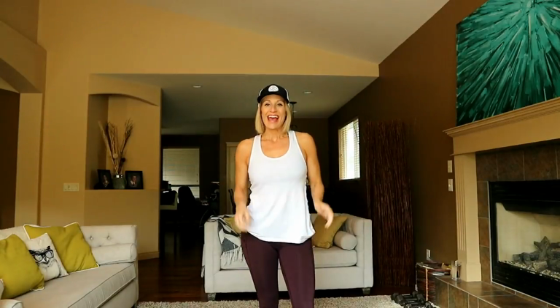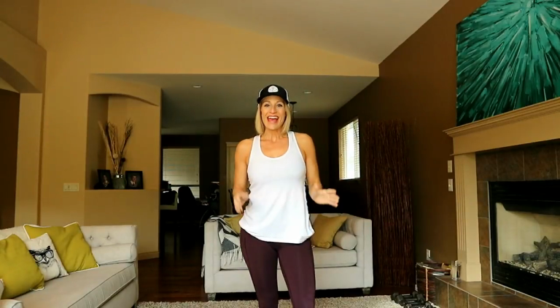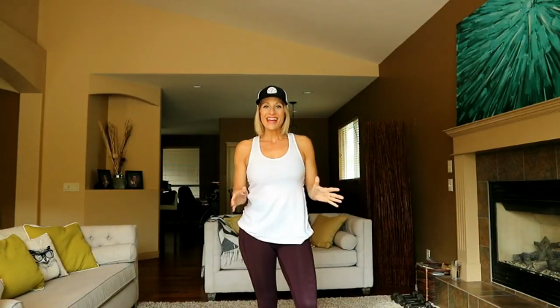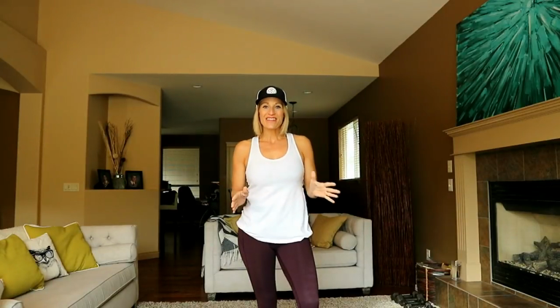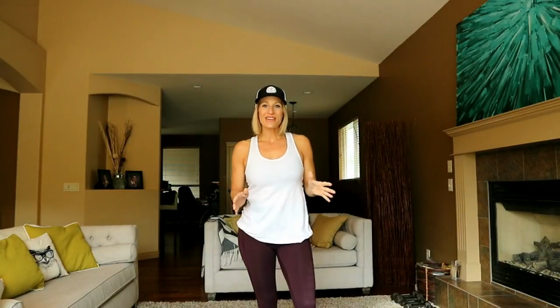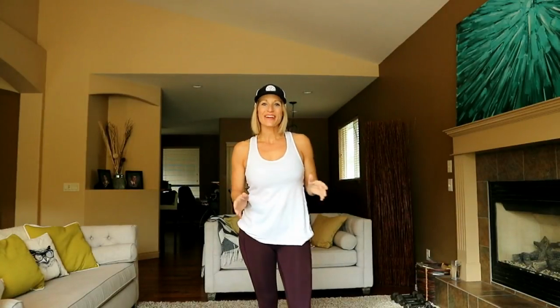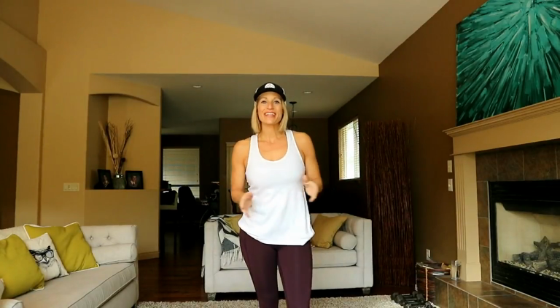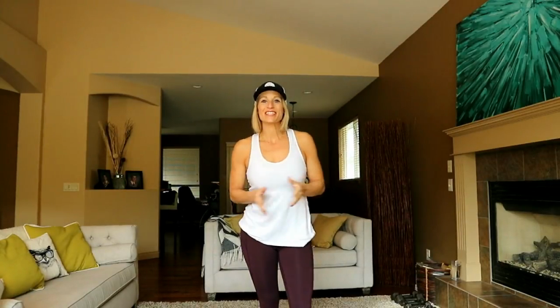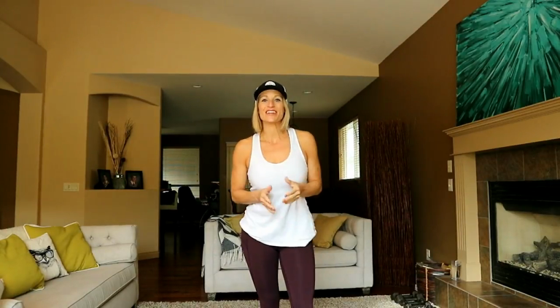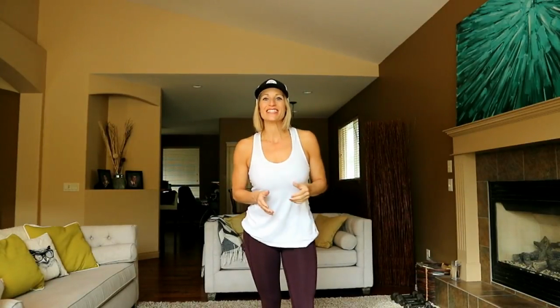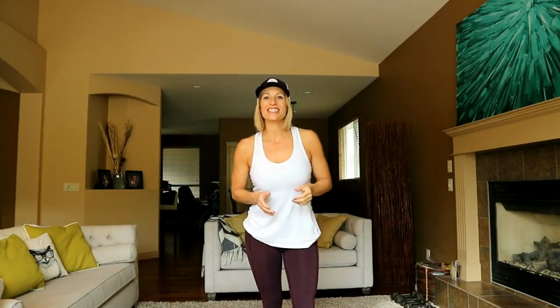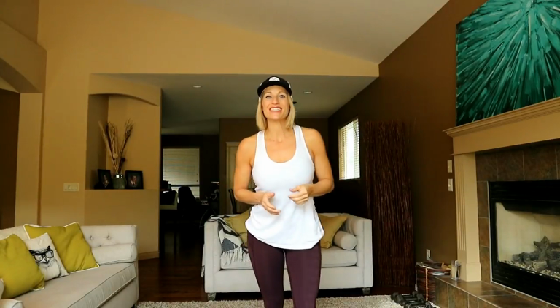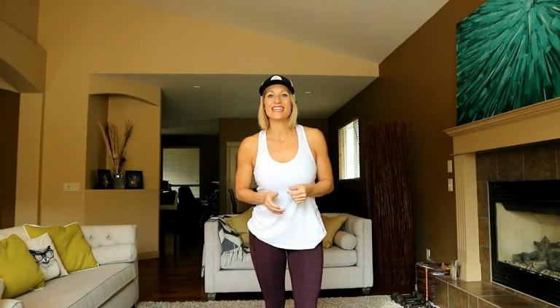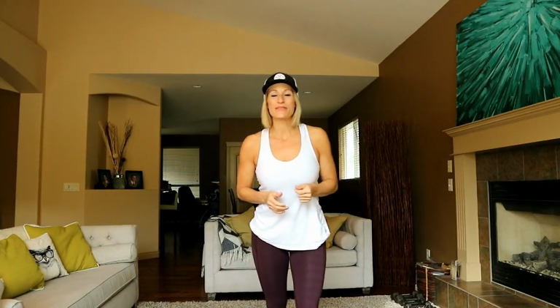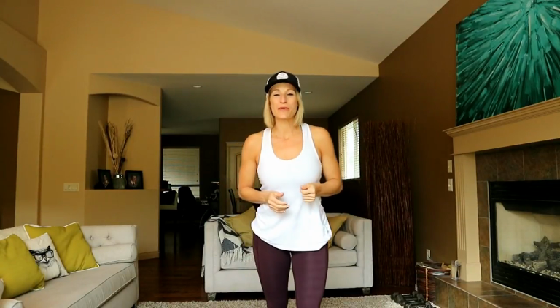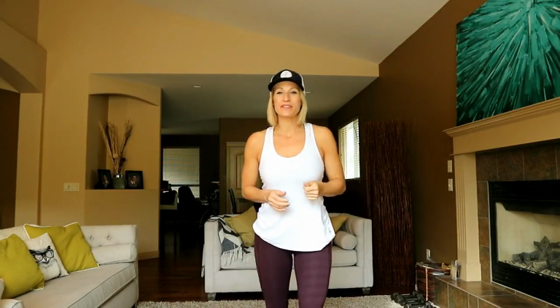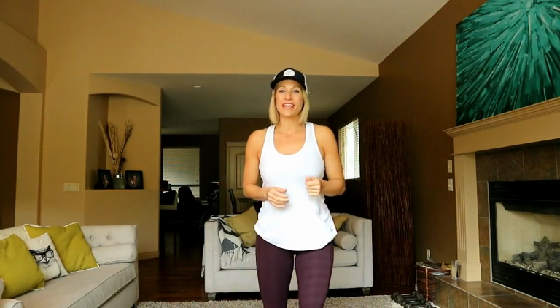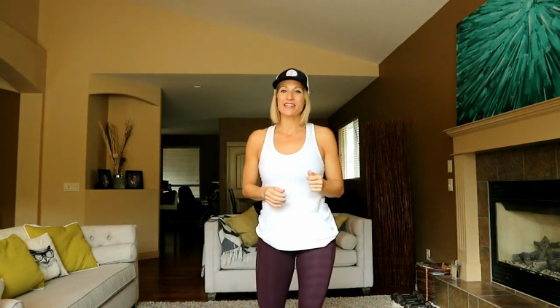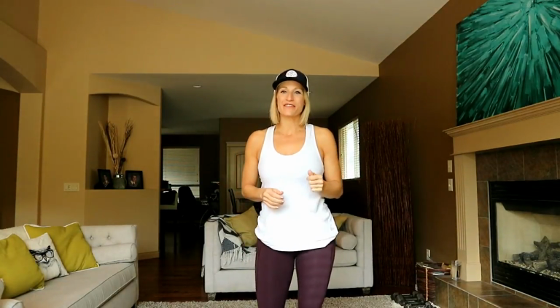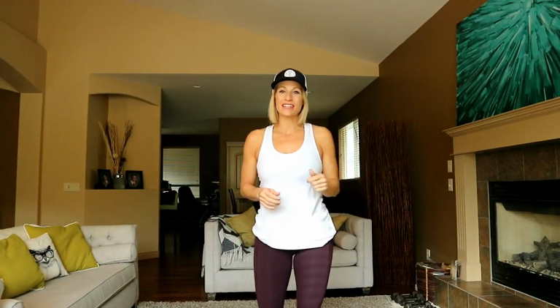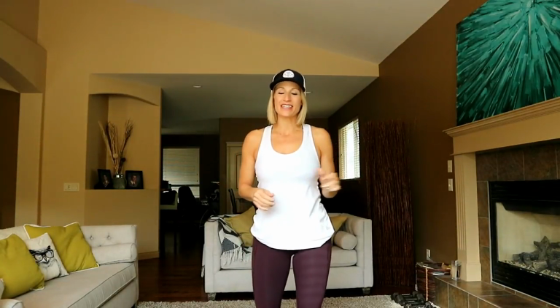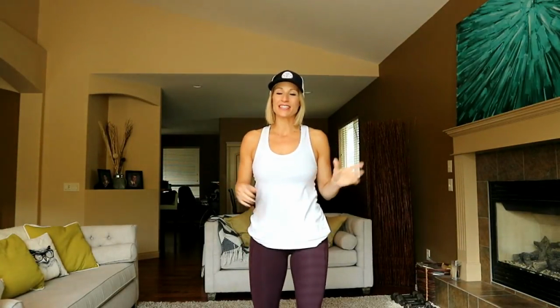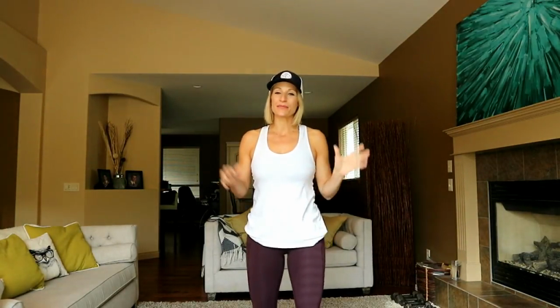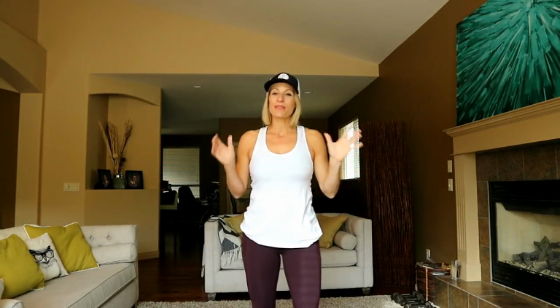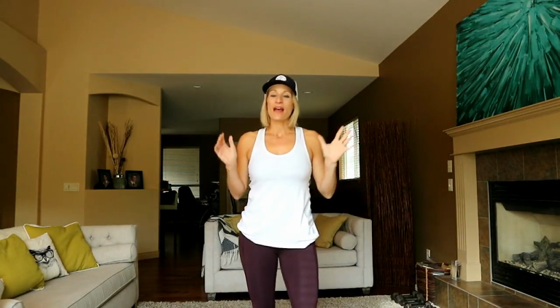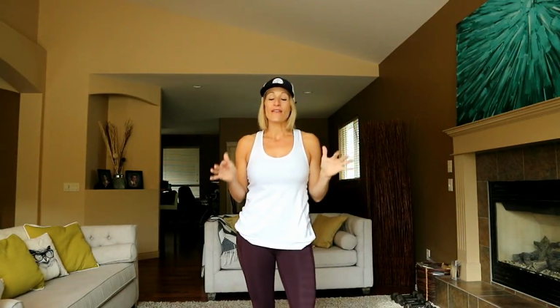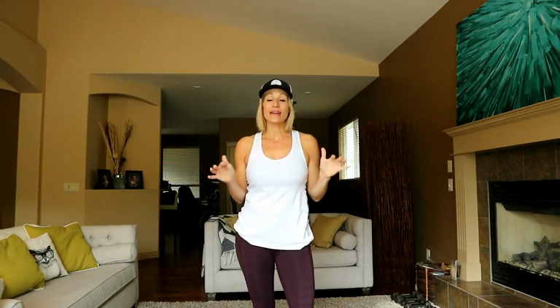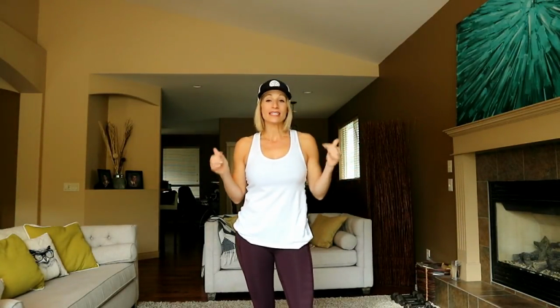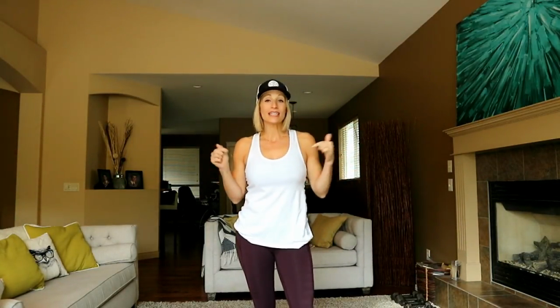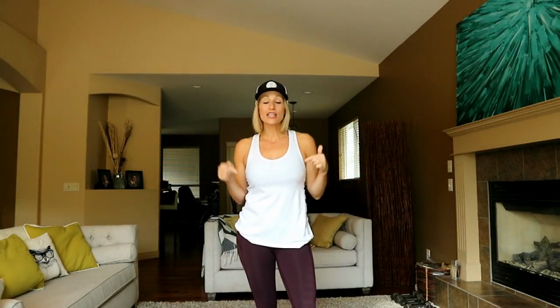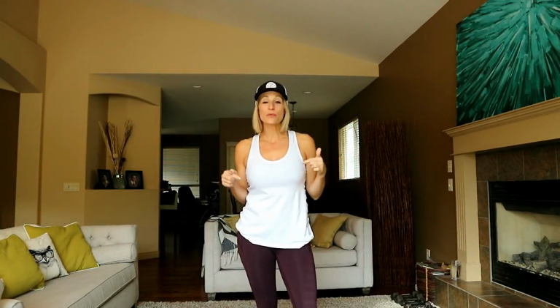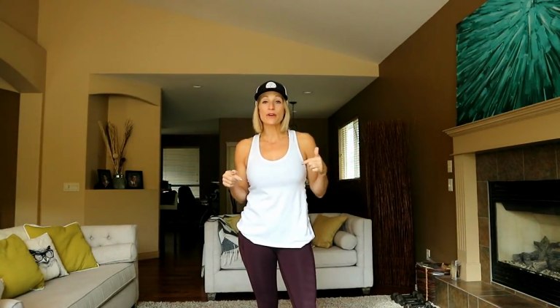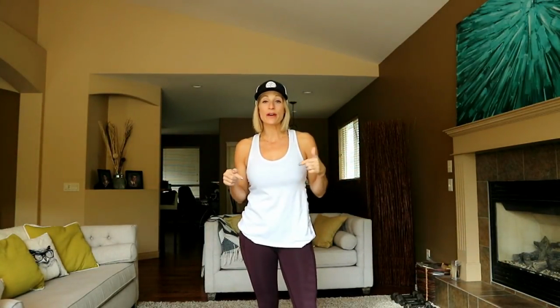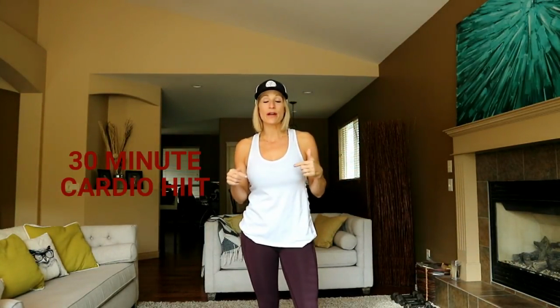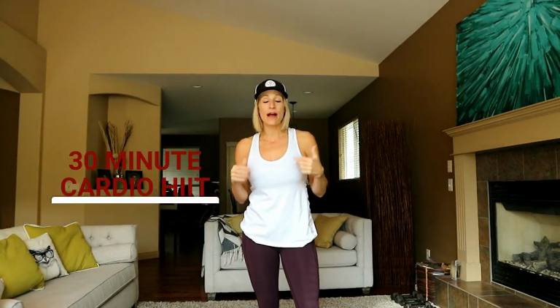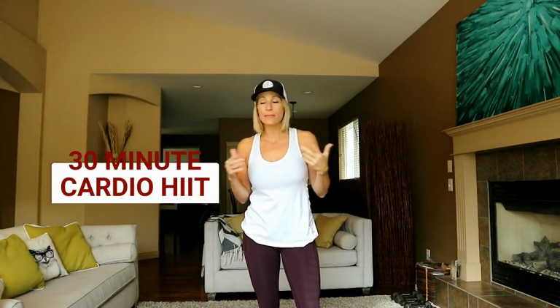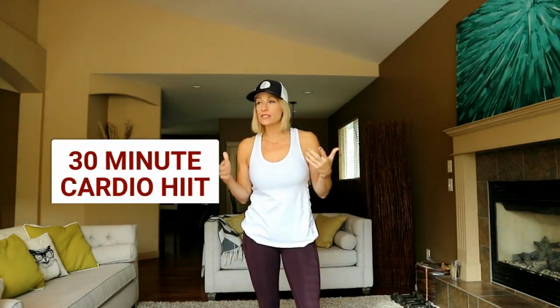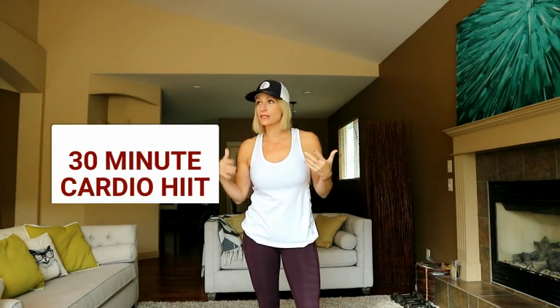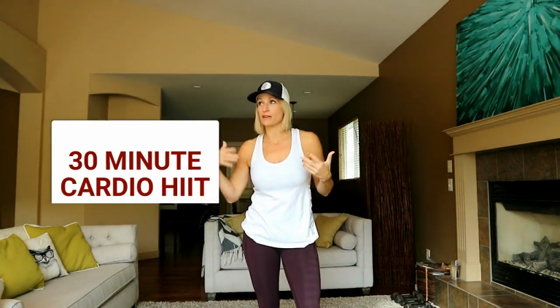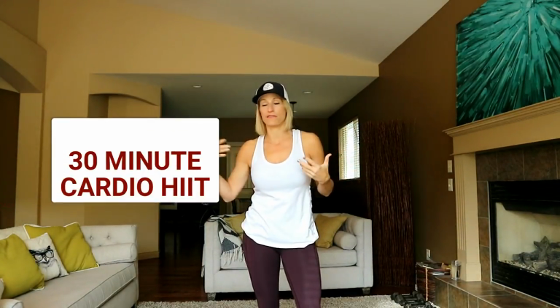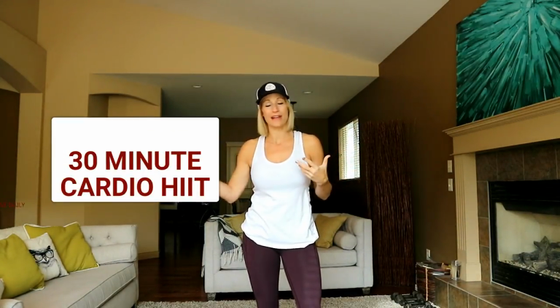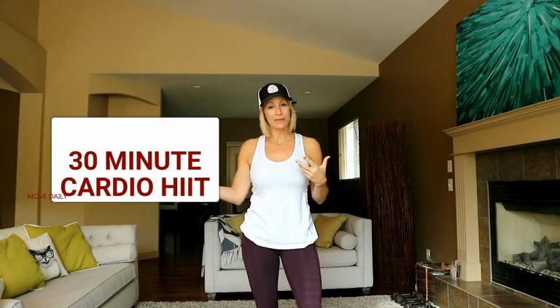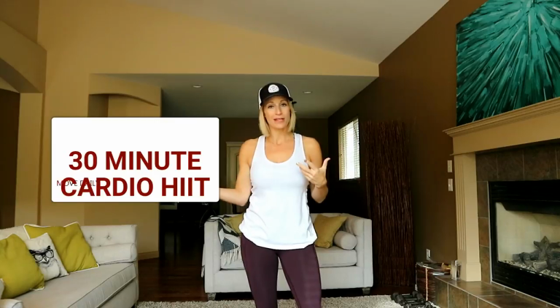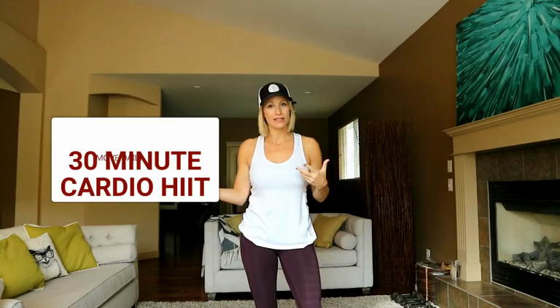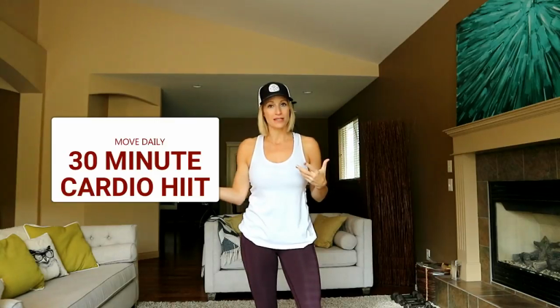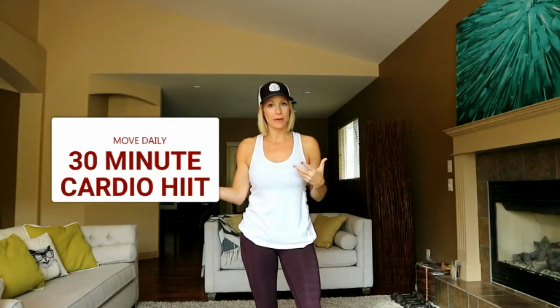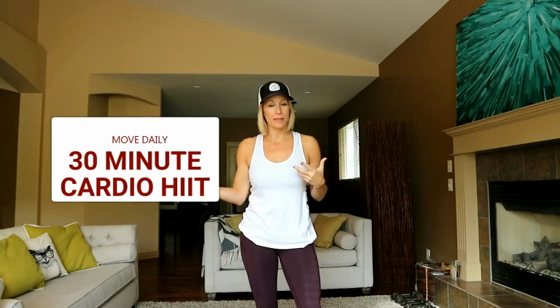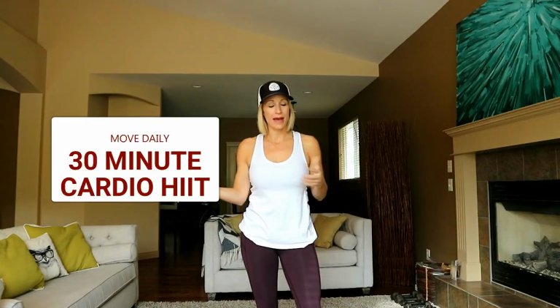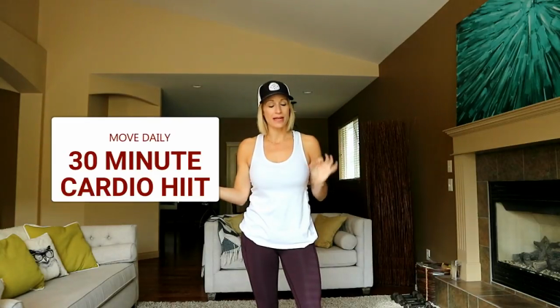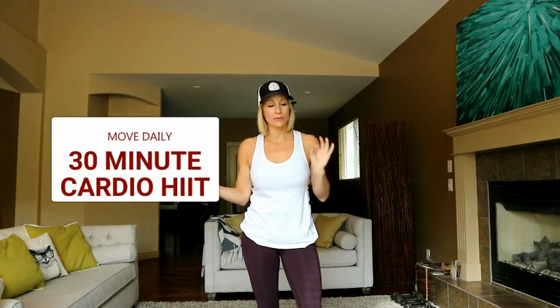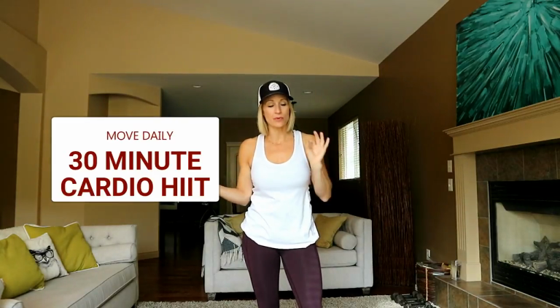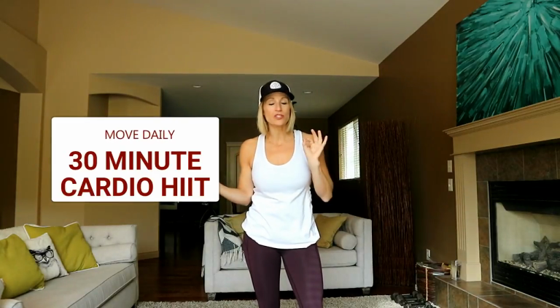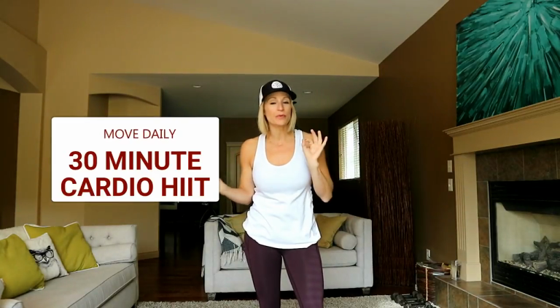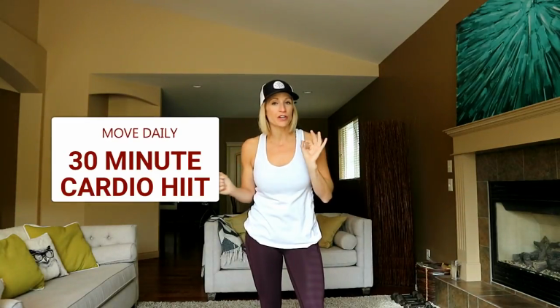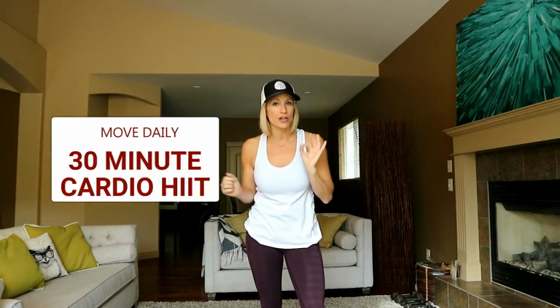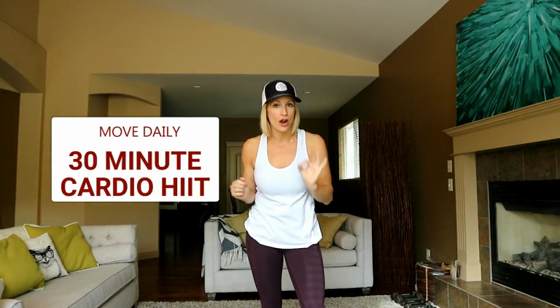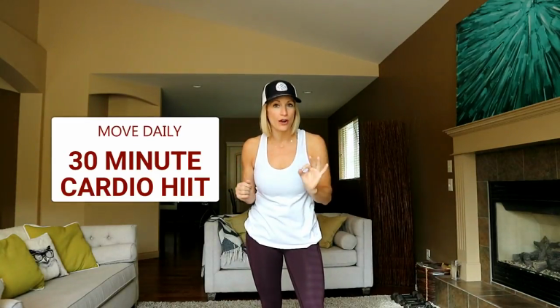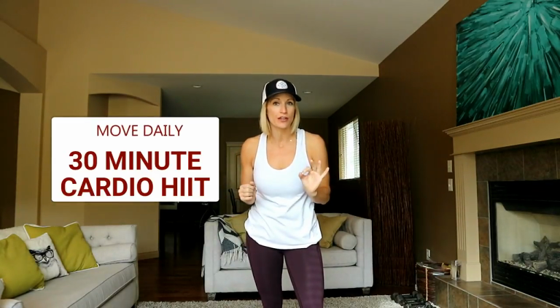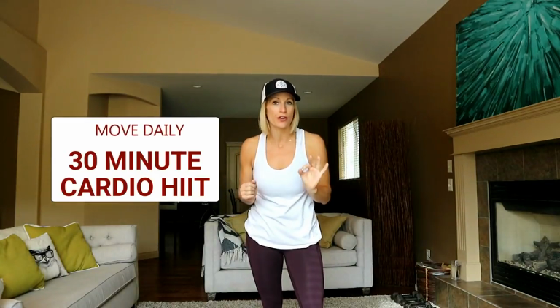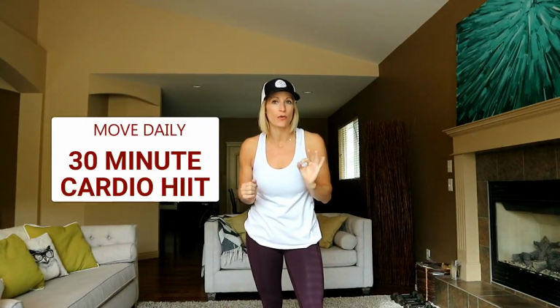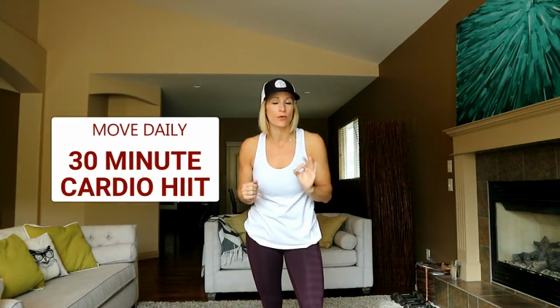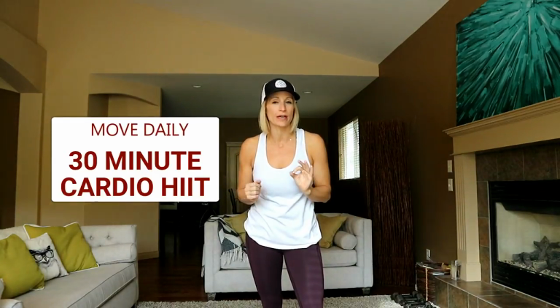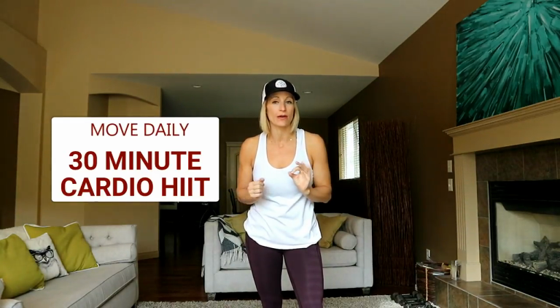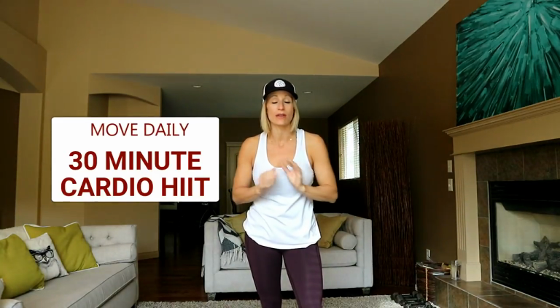Hey everyone, it's Tracy Steen of Move Daily Fitness. Alright, today's workout I'm just going to fly by the seat of my pants. We're doing a cardio workout.